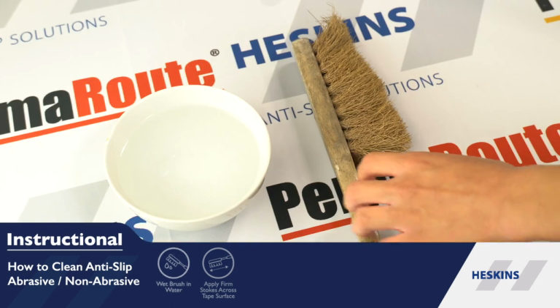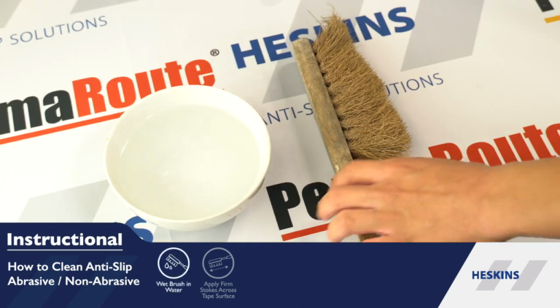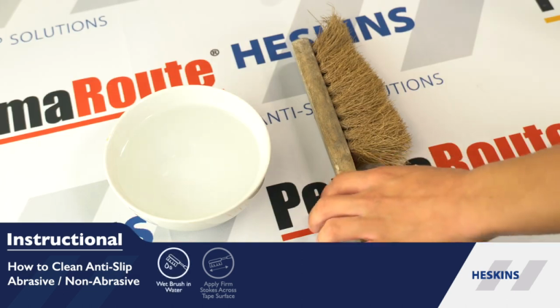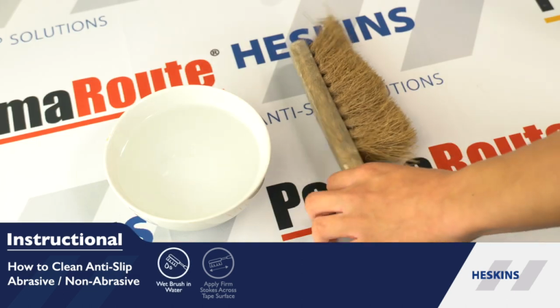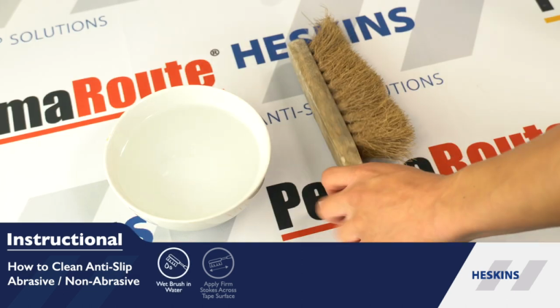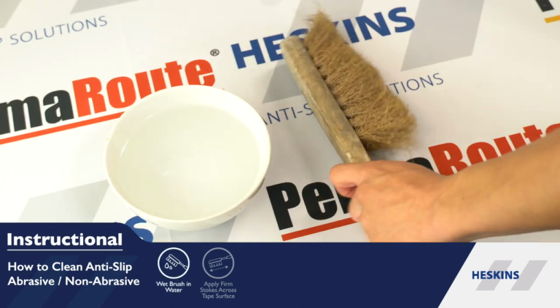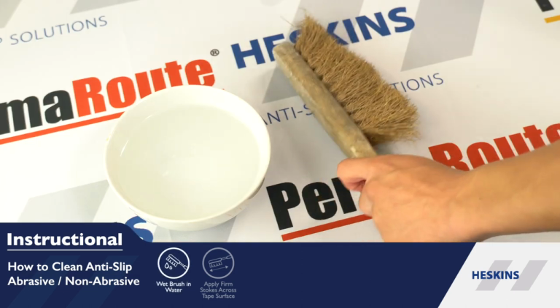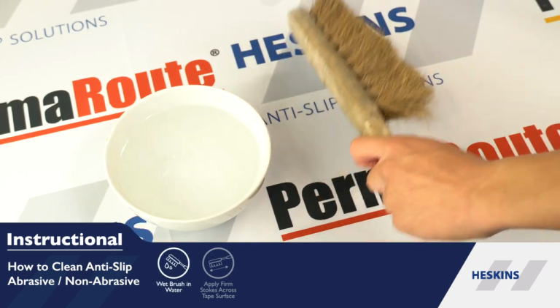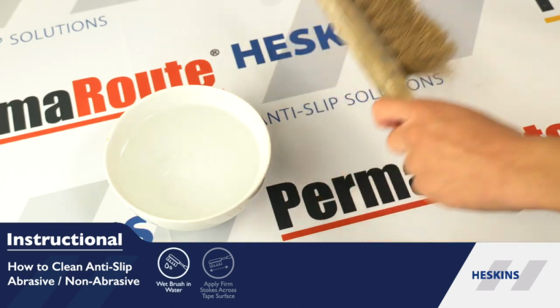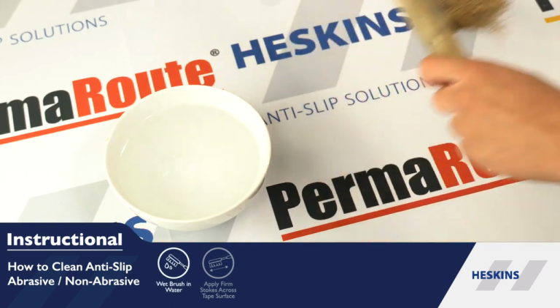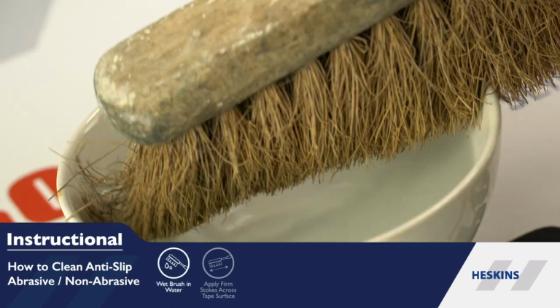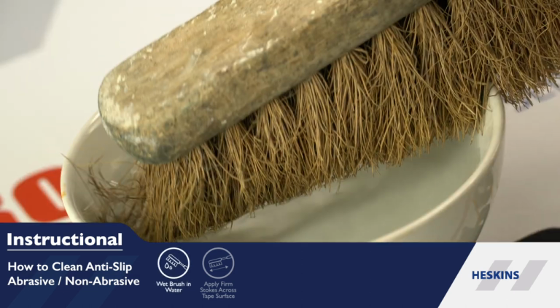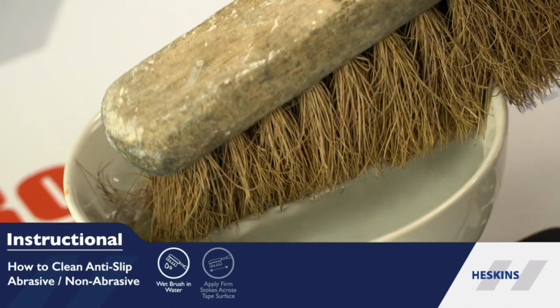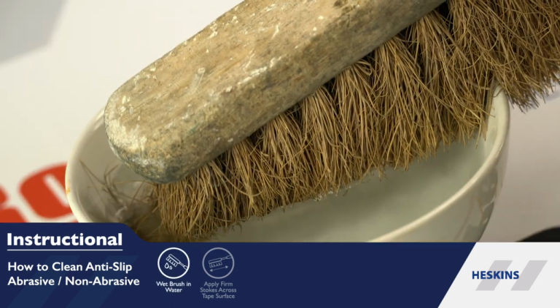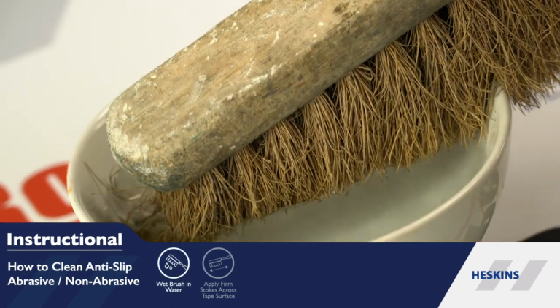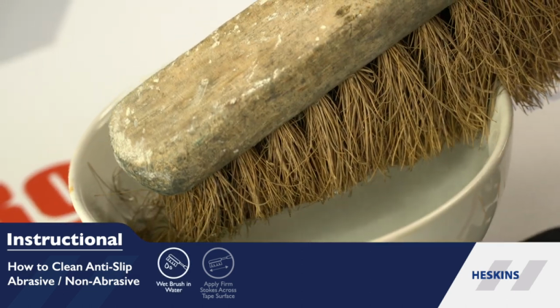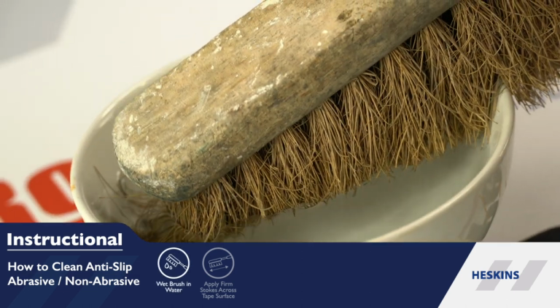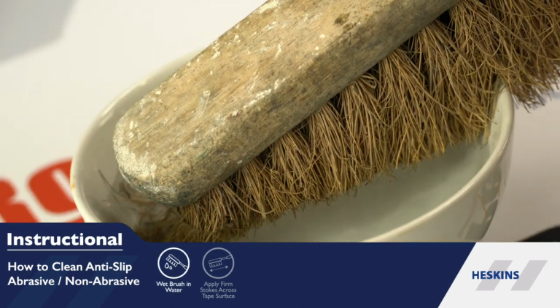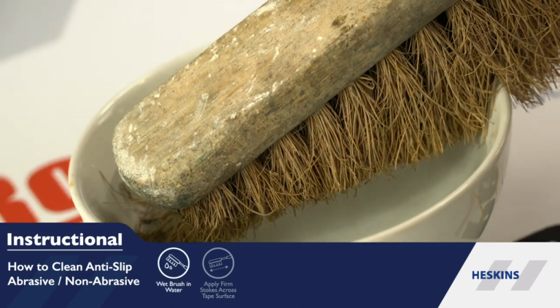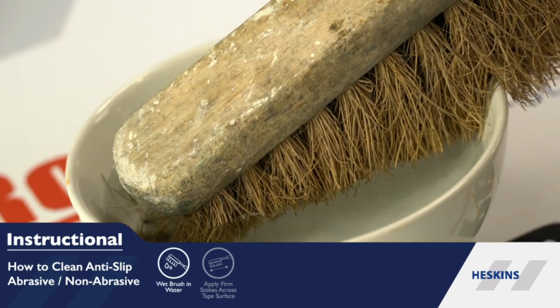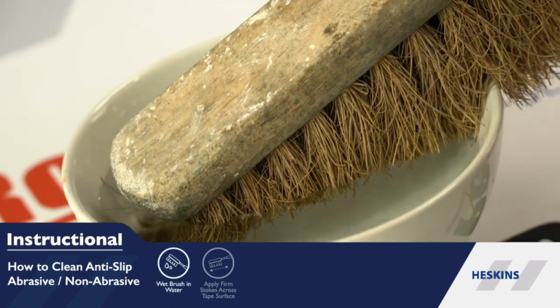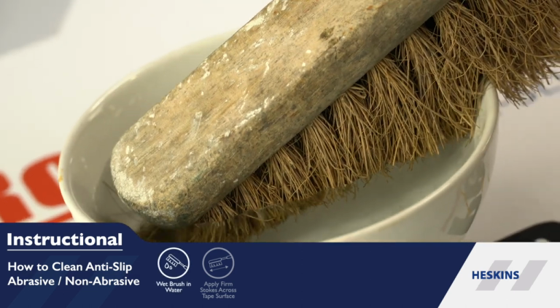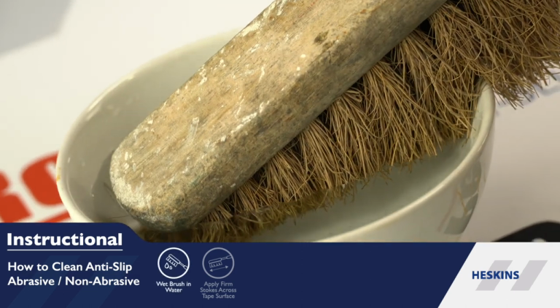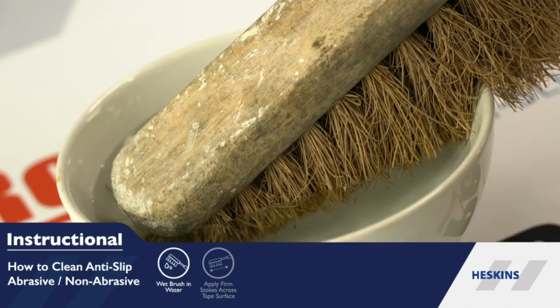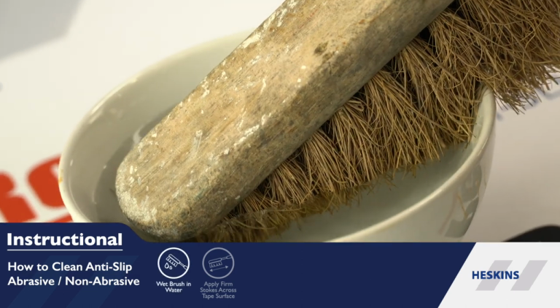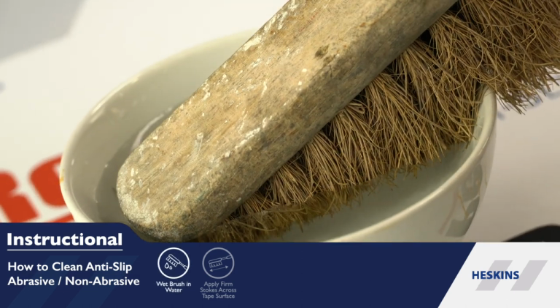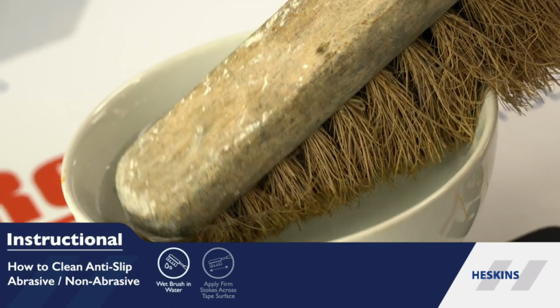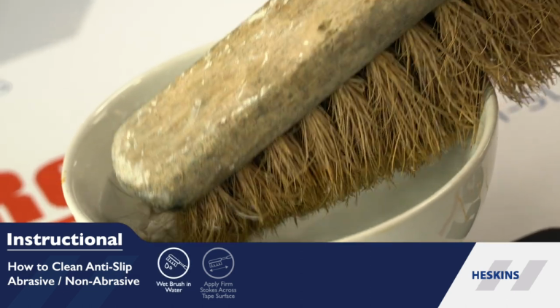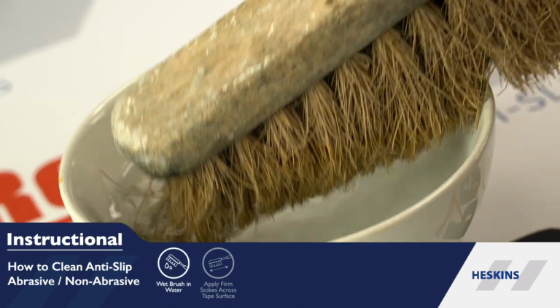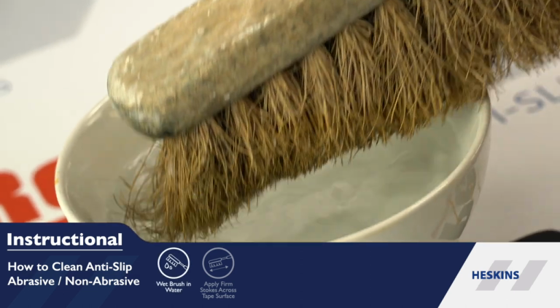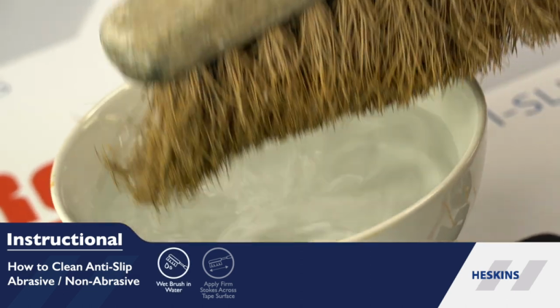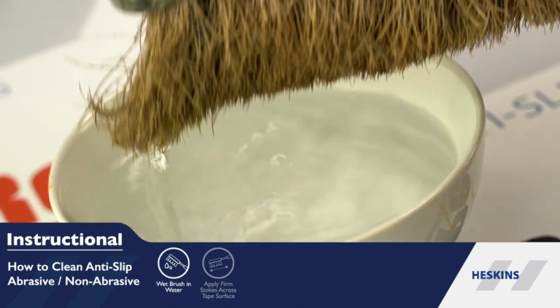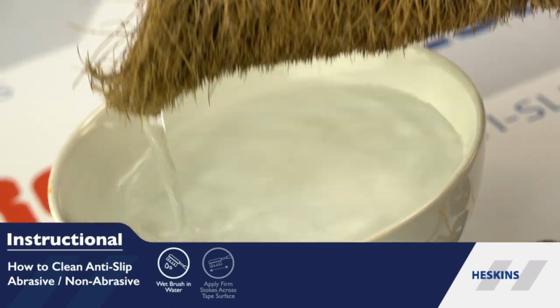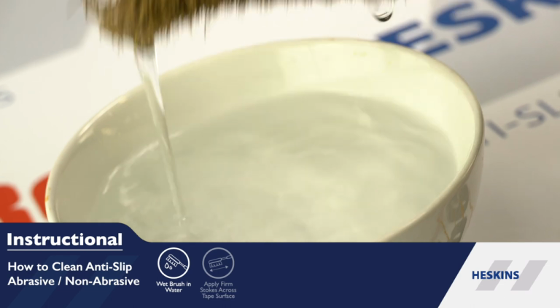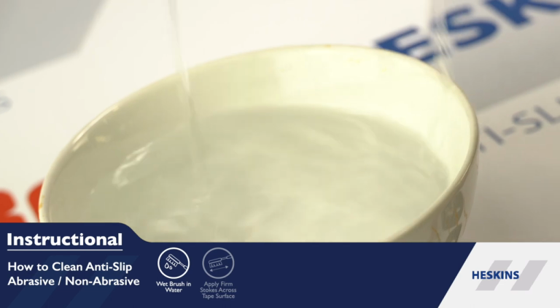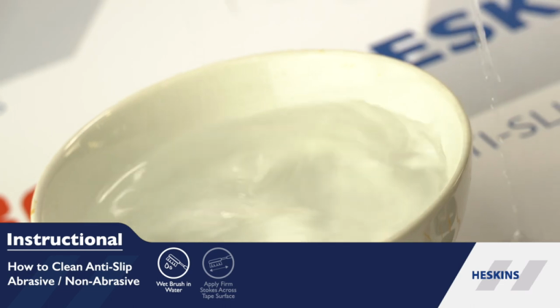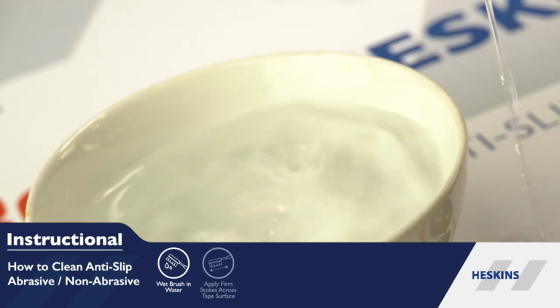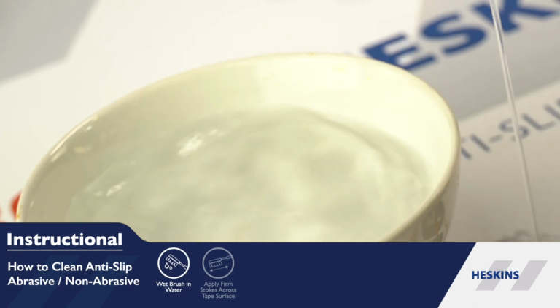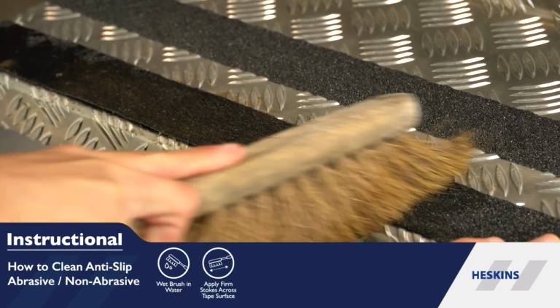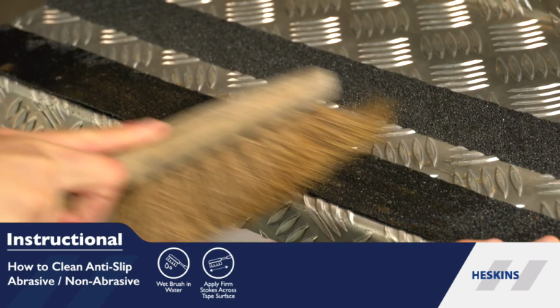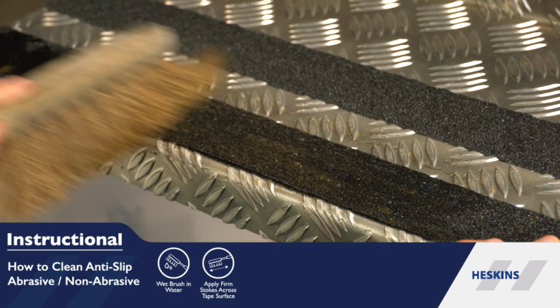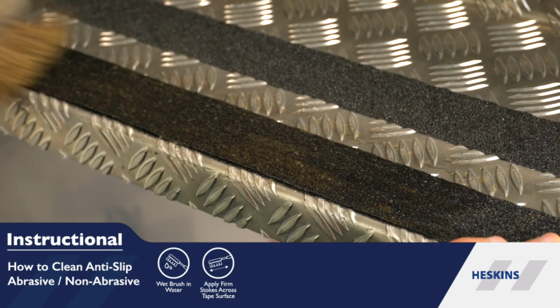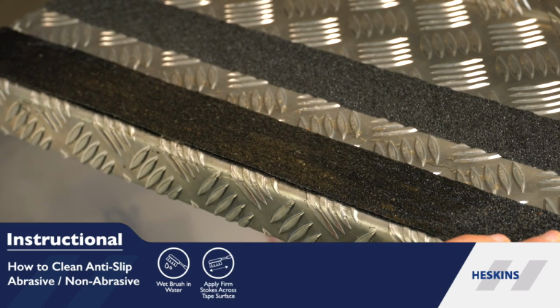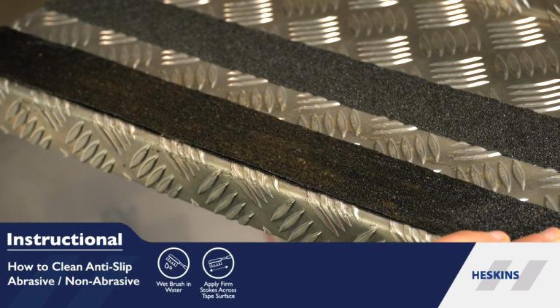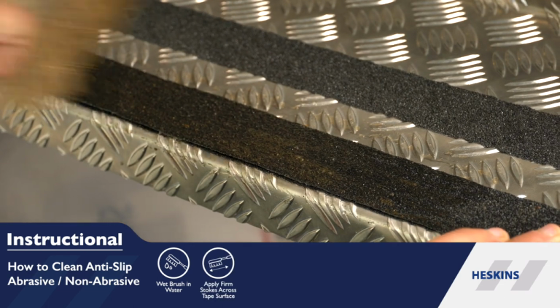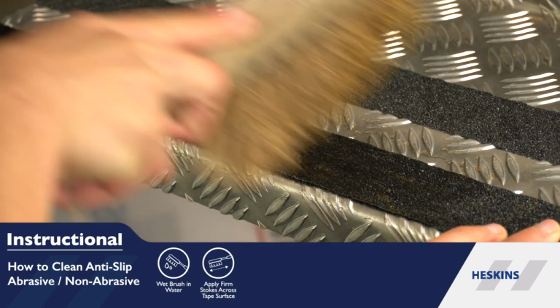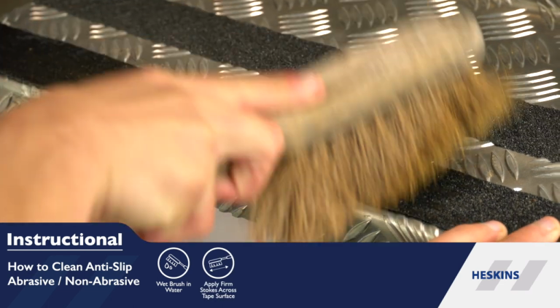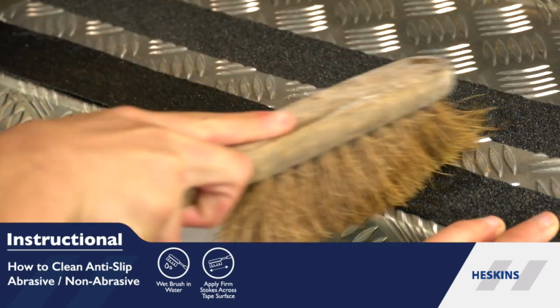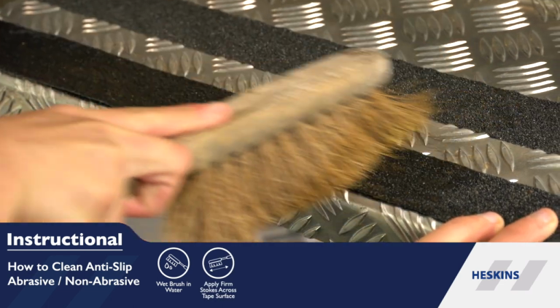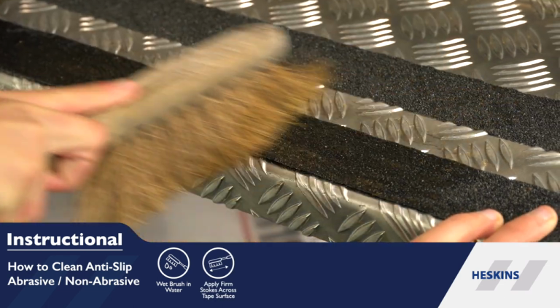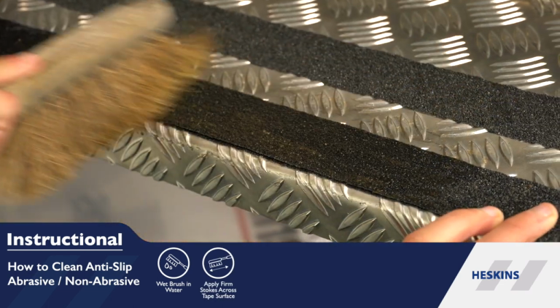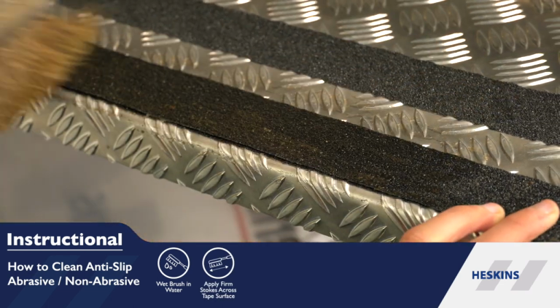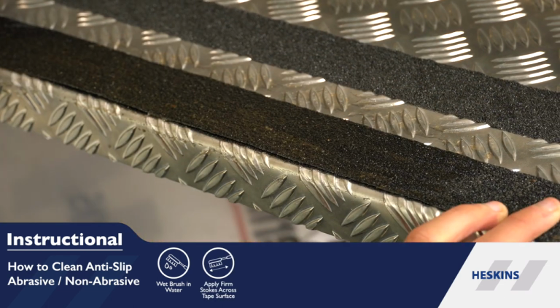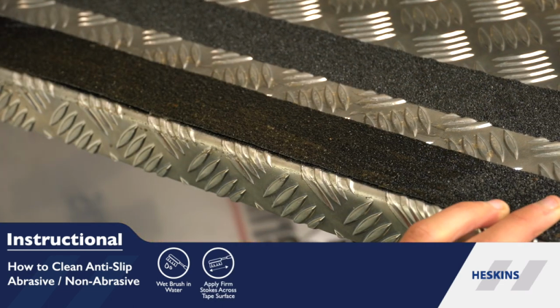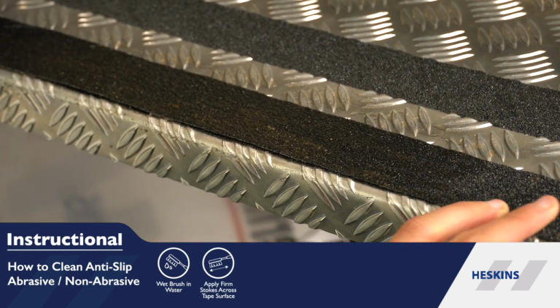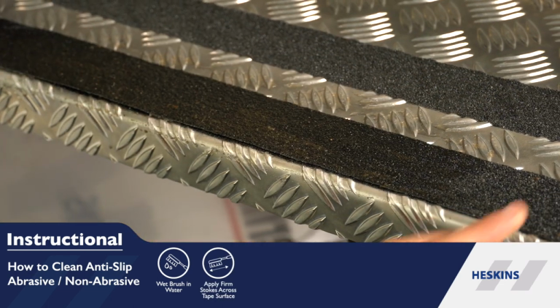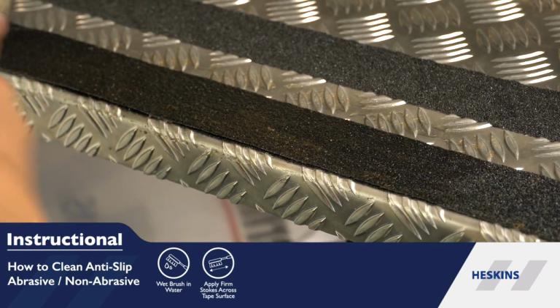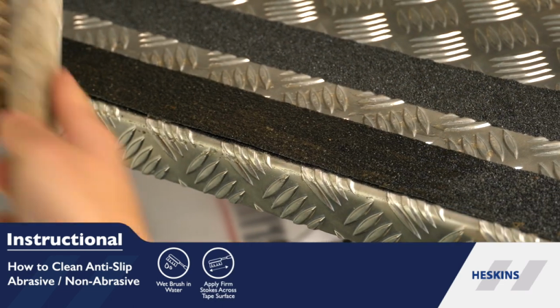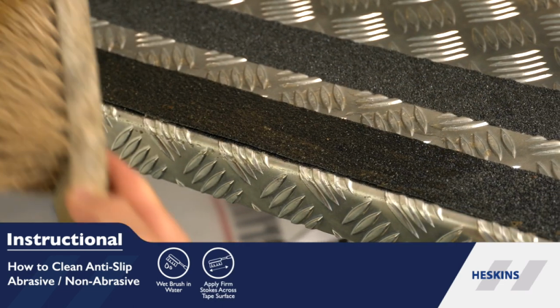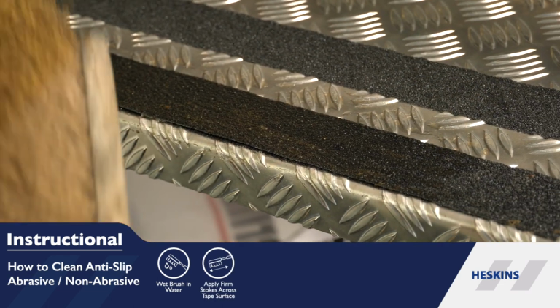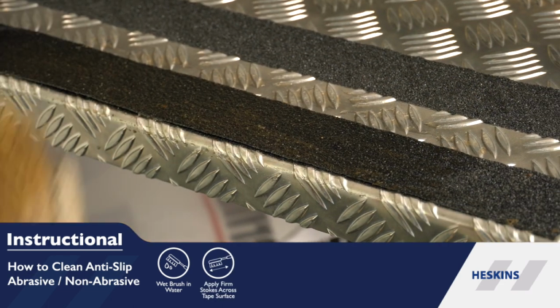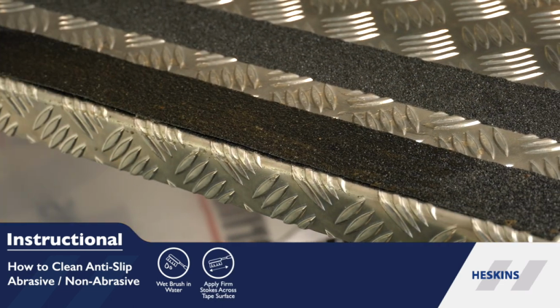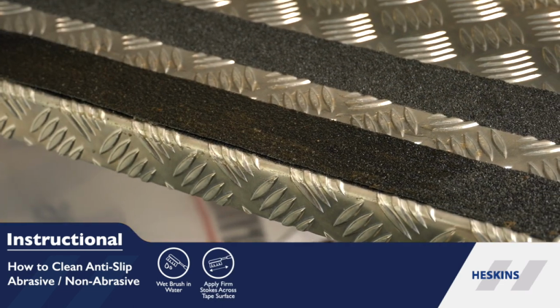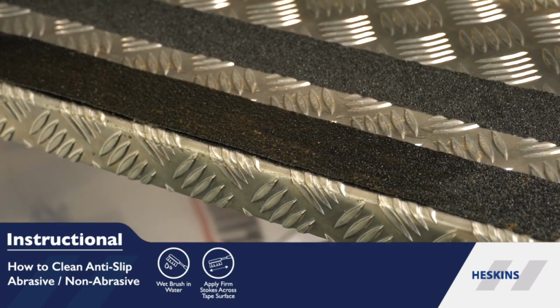Dip your bristled brush into a bowl of hot soapy water, but don't use harsh chemicals as this can affect the adhesive properties of the tape.